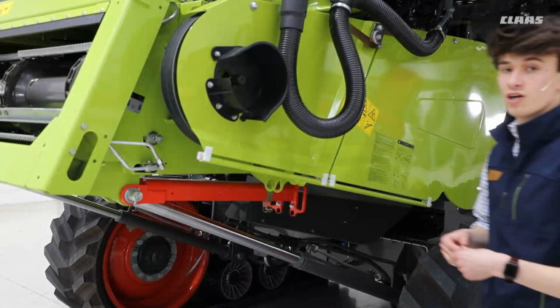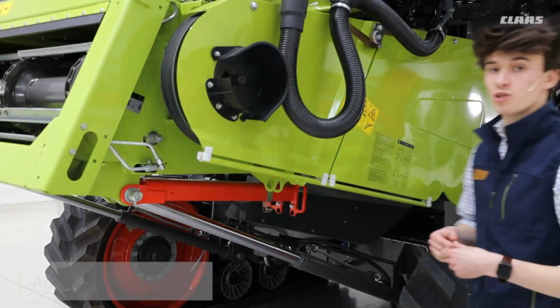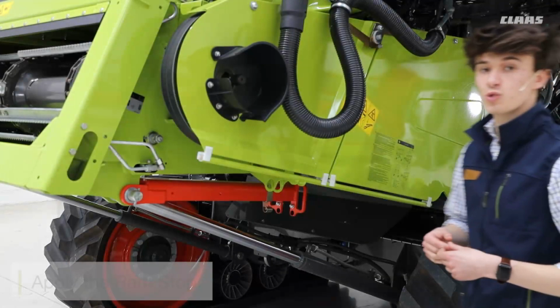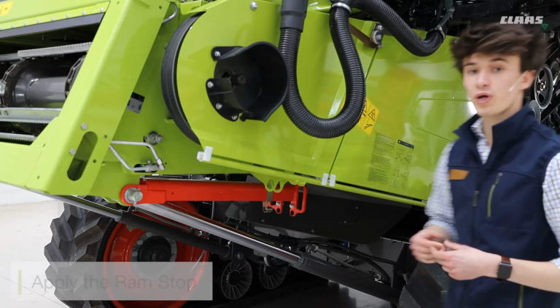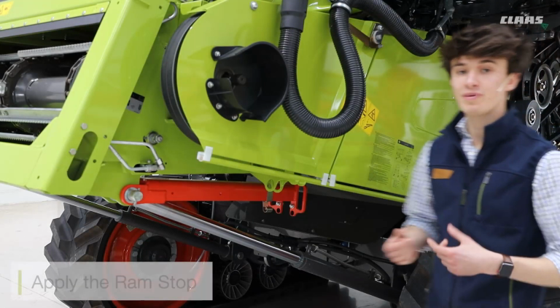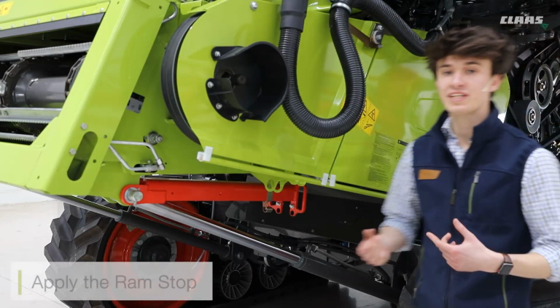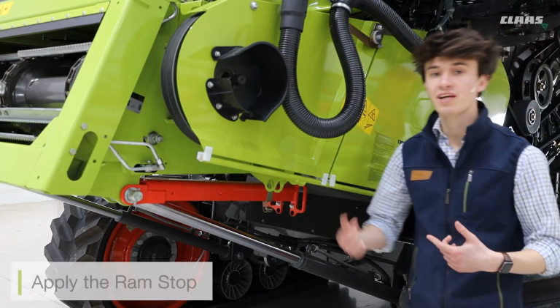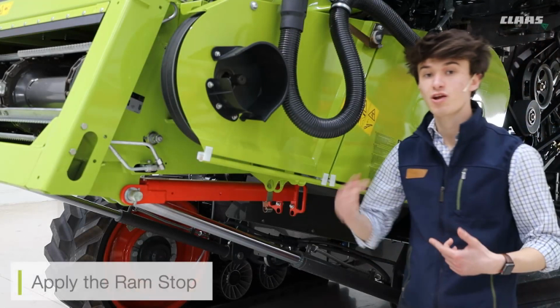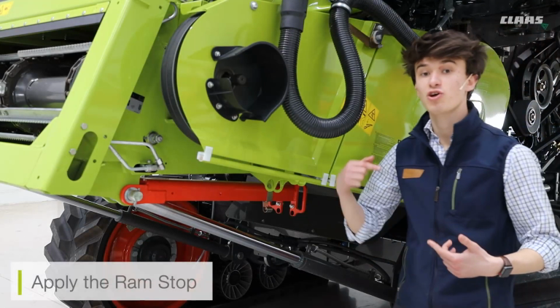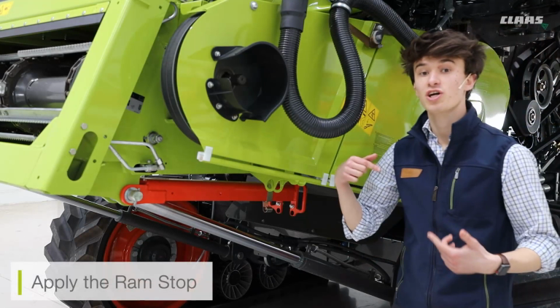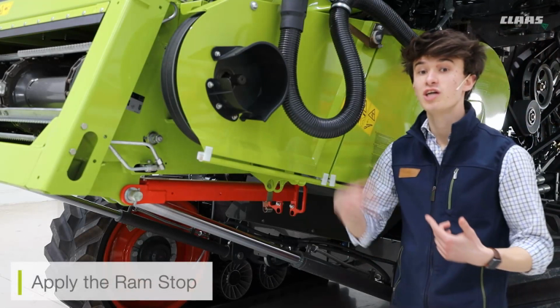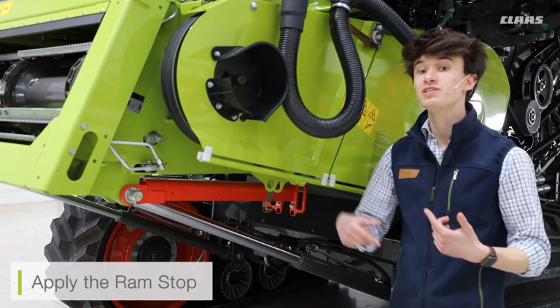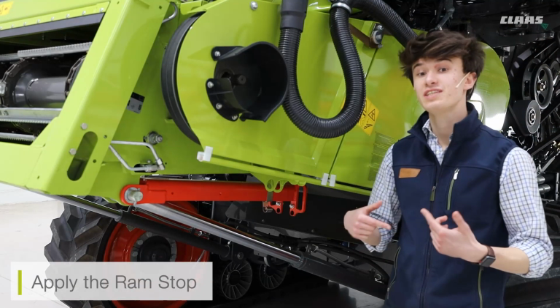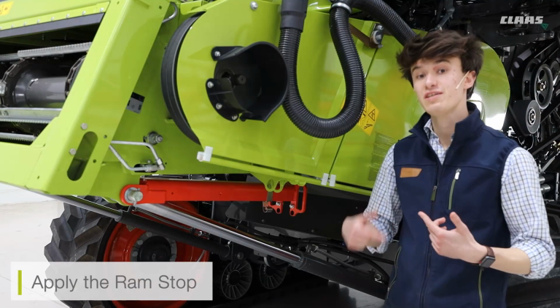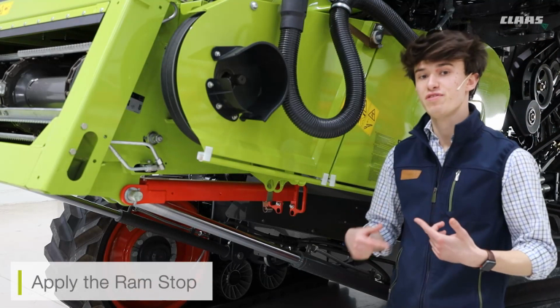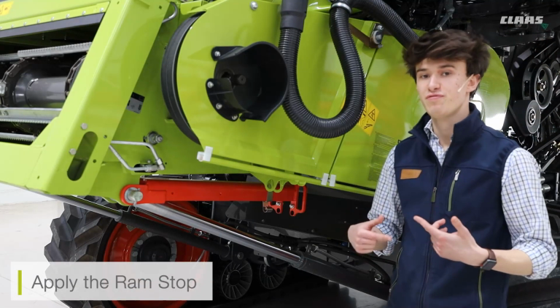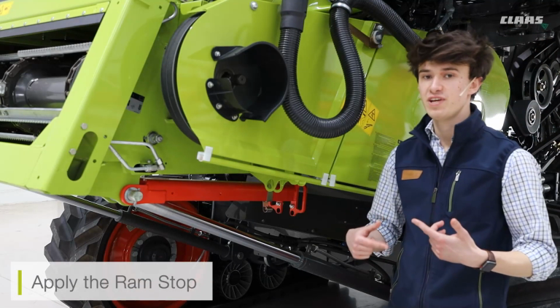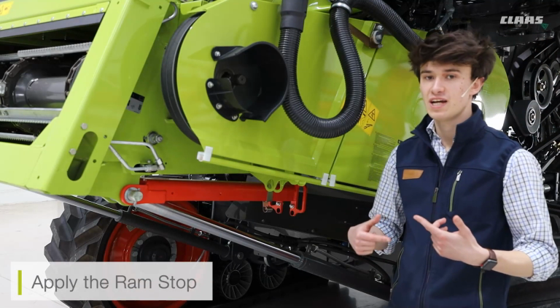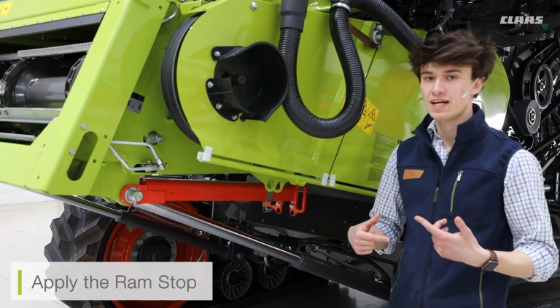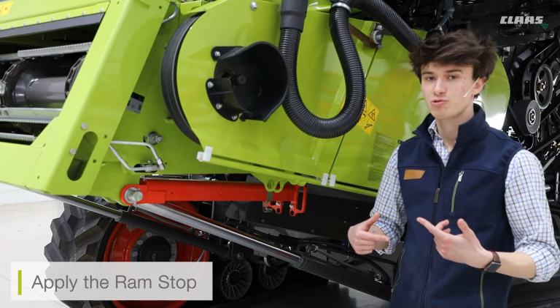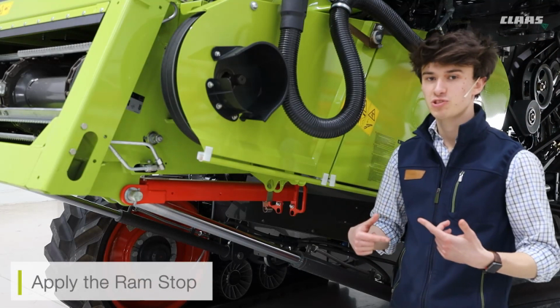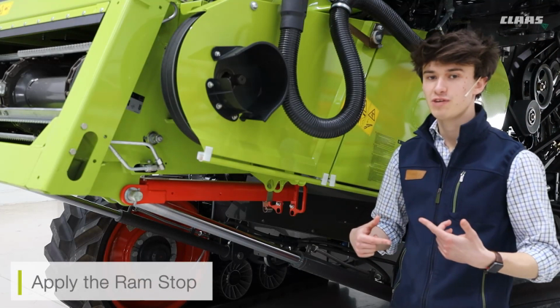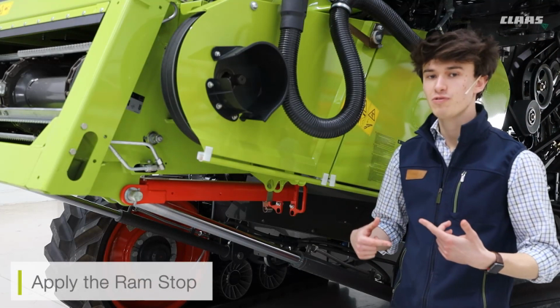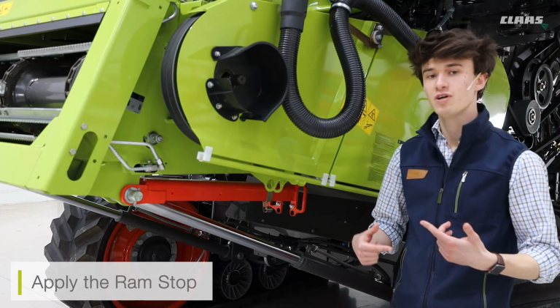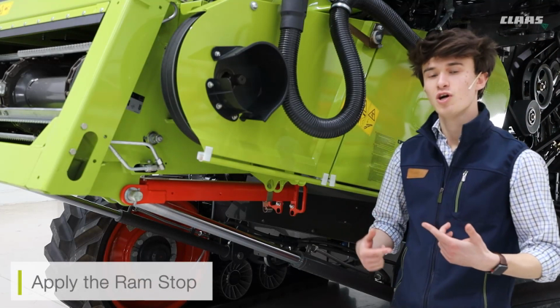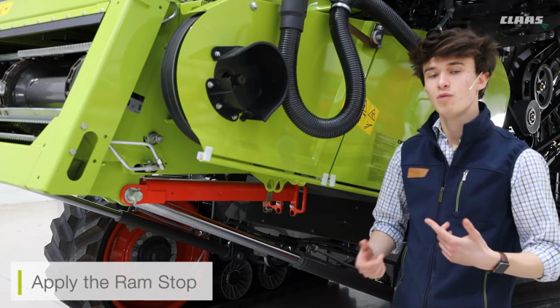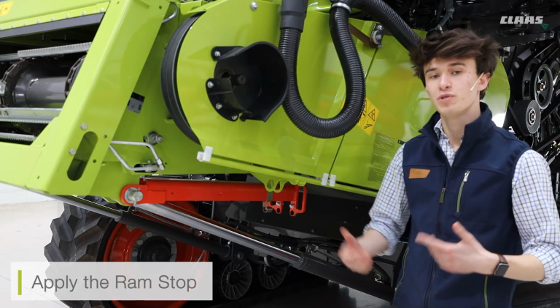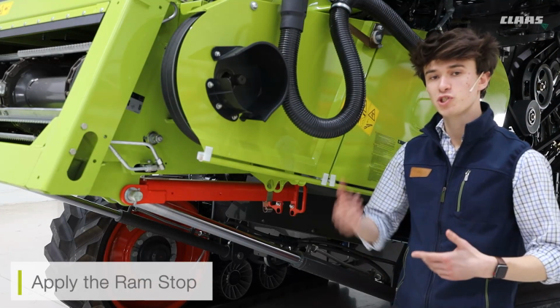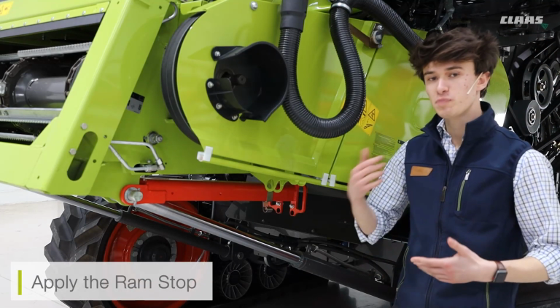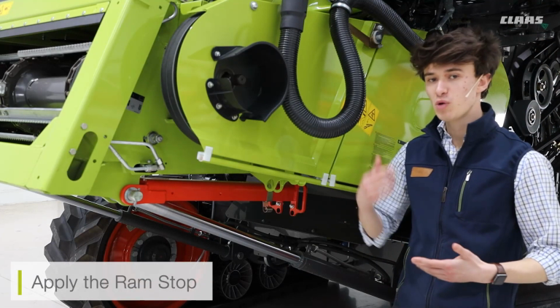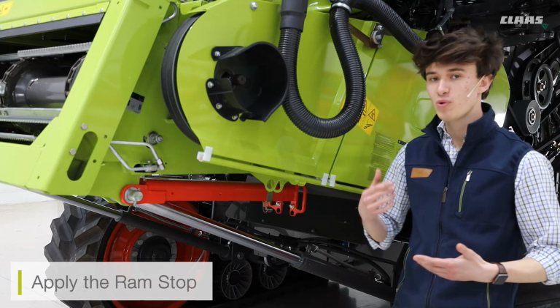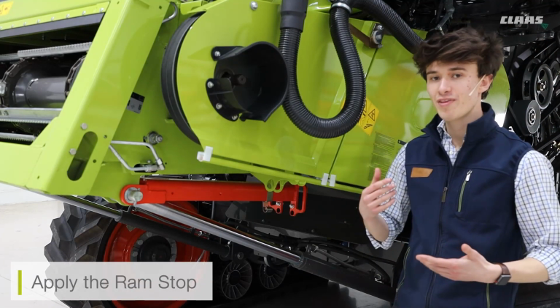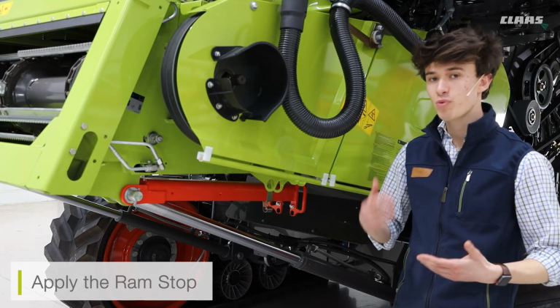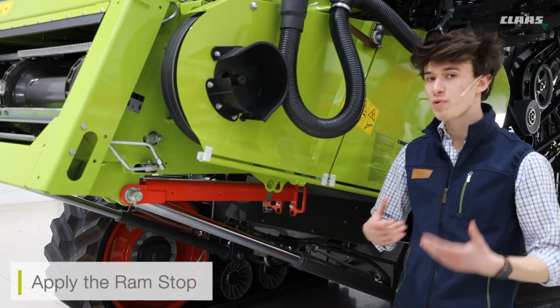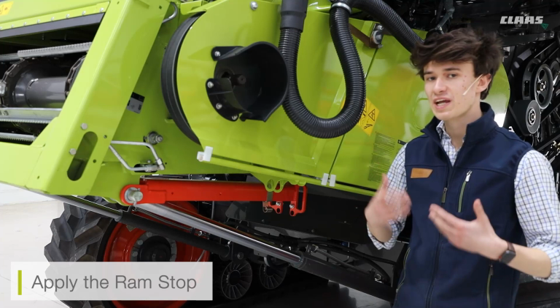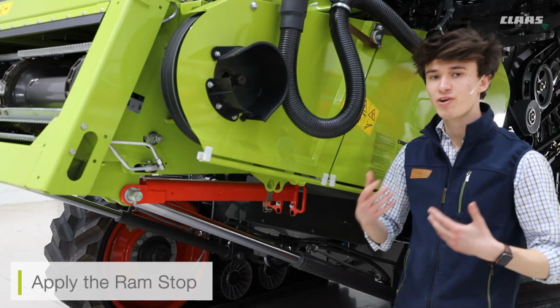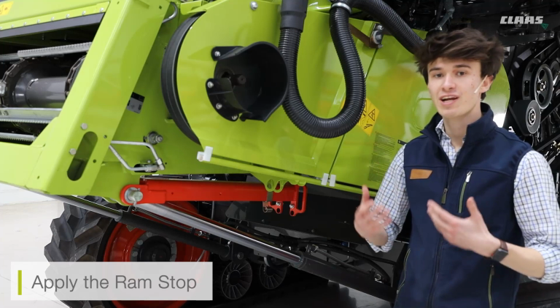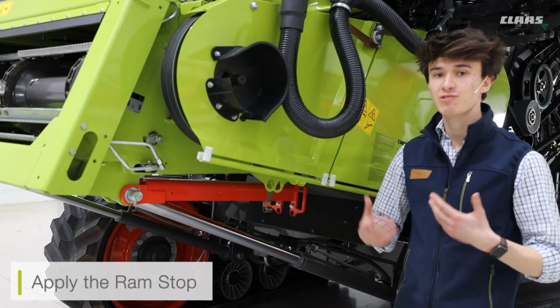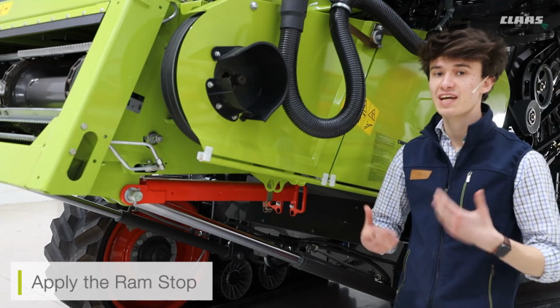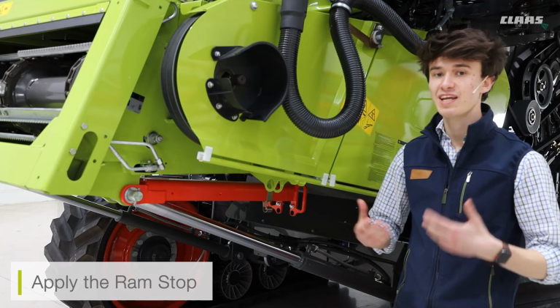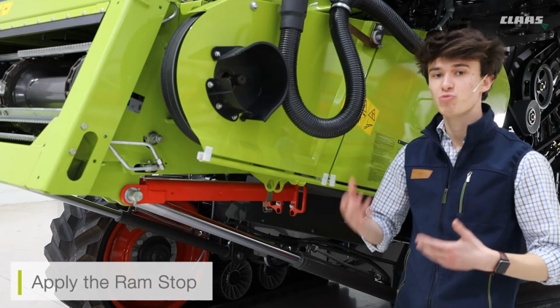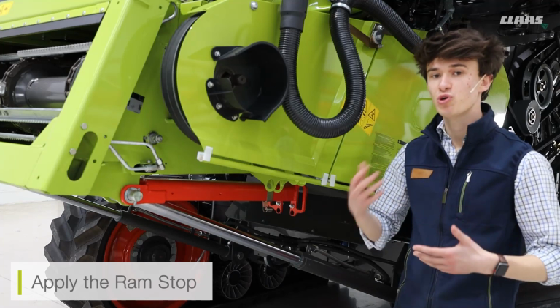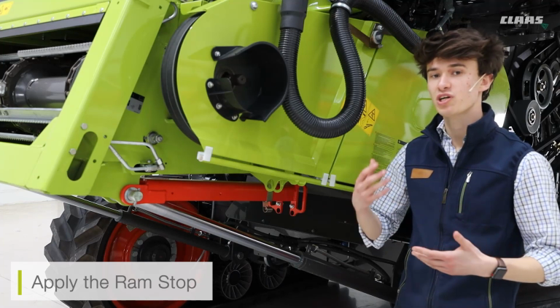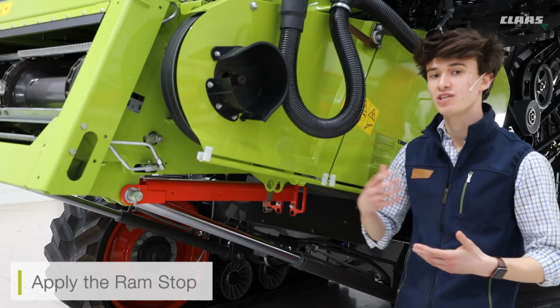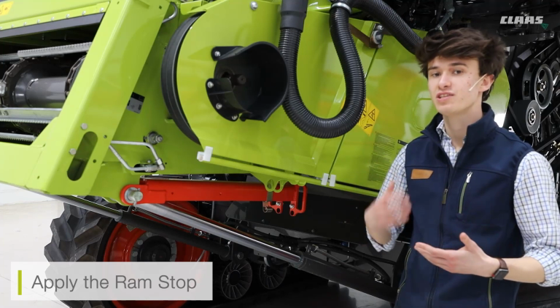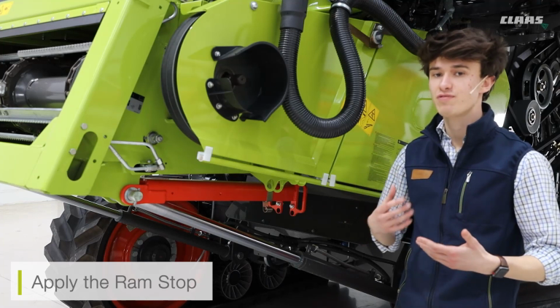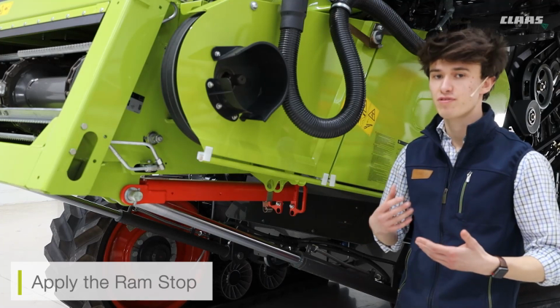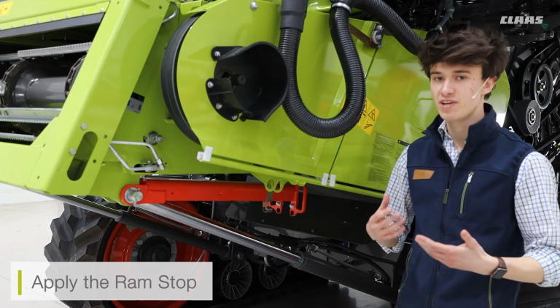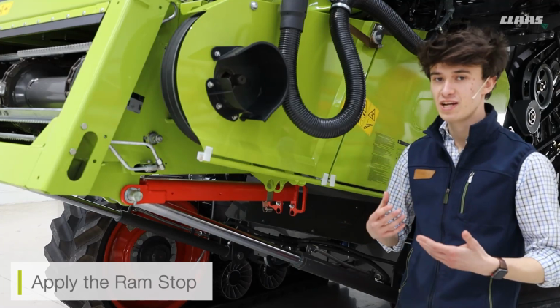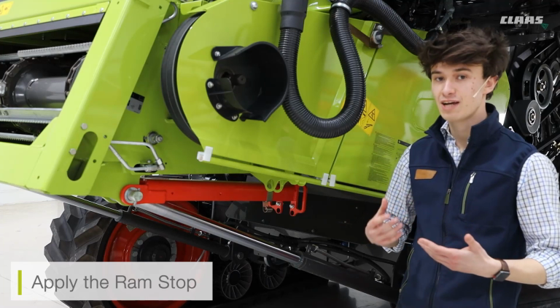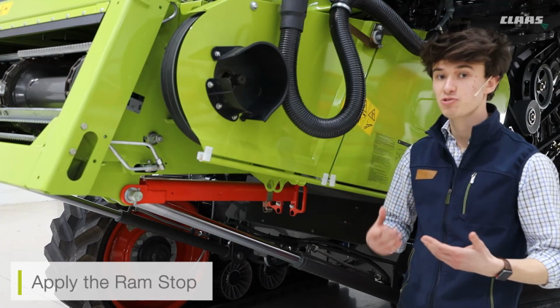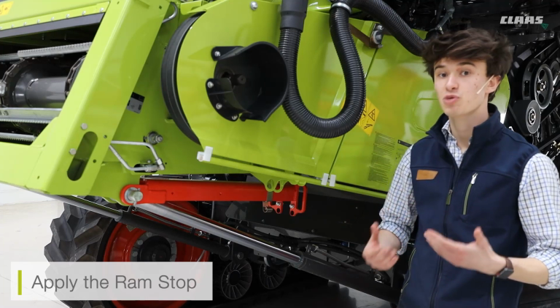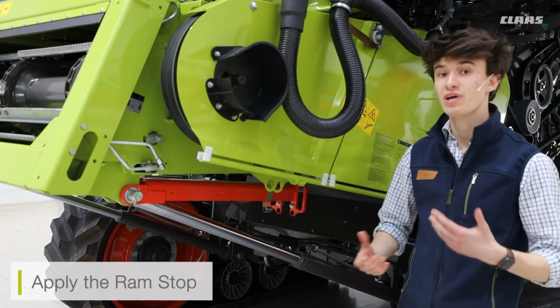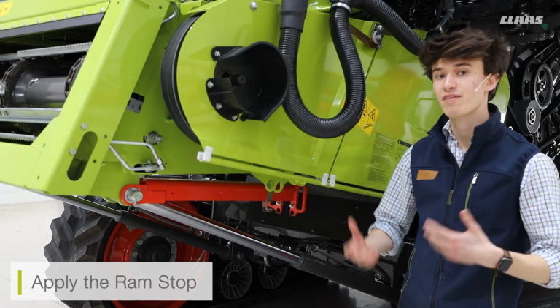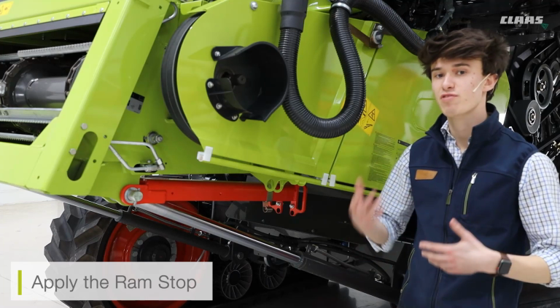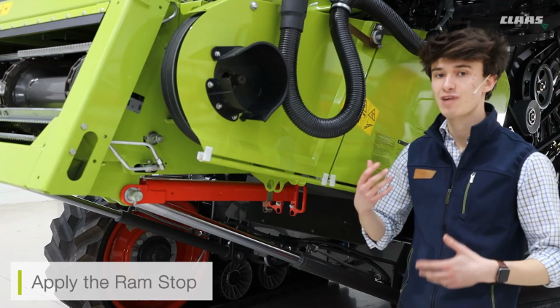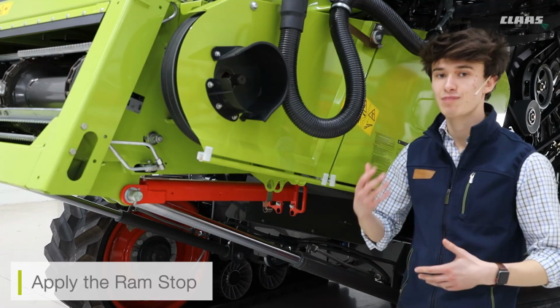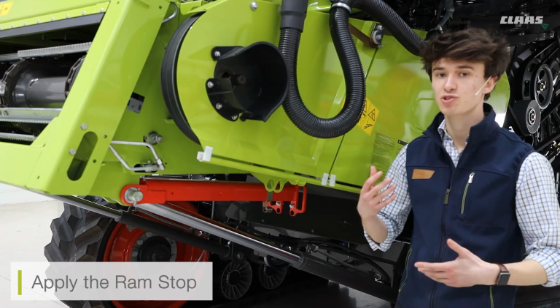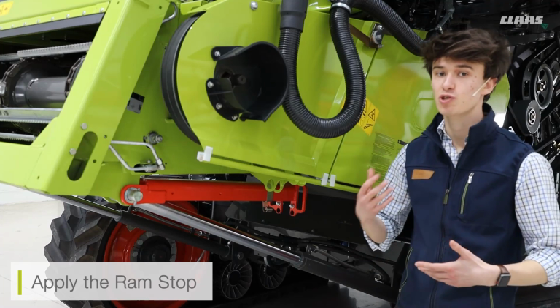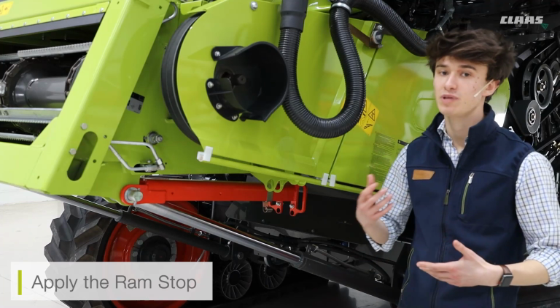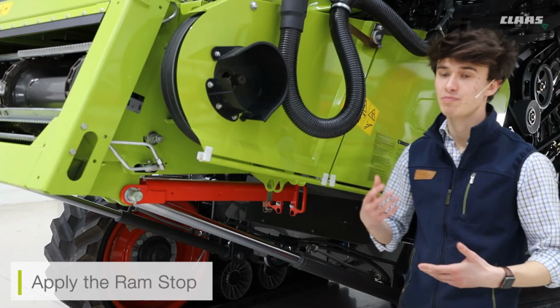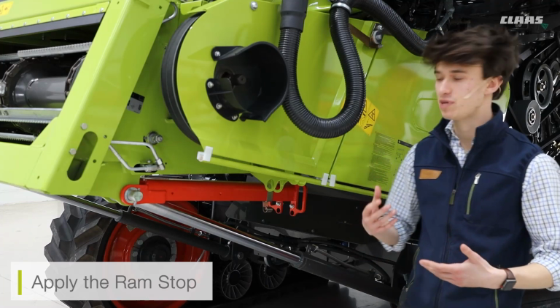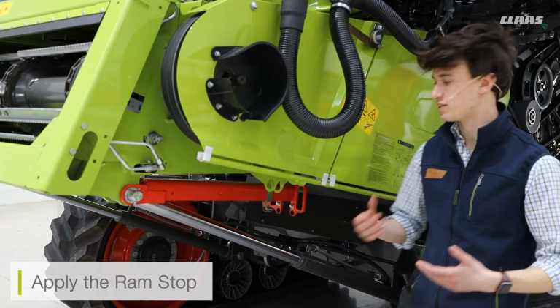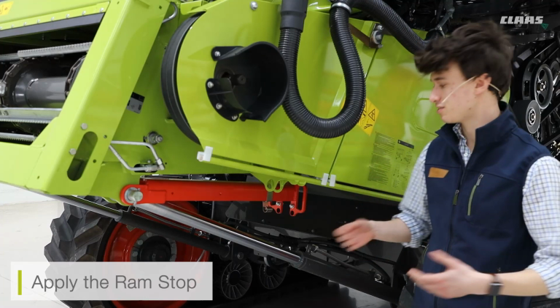We're going to be taking a look underneath the feeder house now. Just be aware that when carrying out any work underneath the feeder house, we have the ram stop in place.